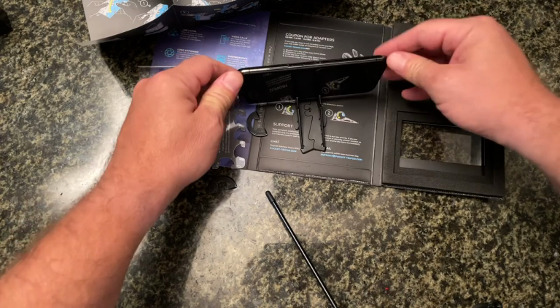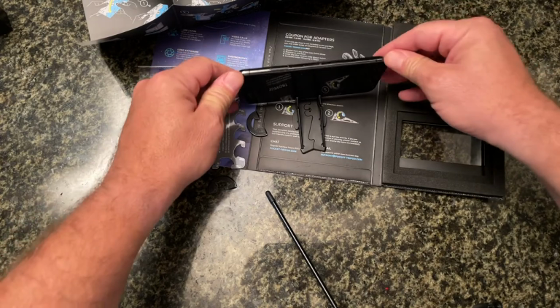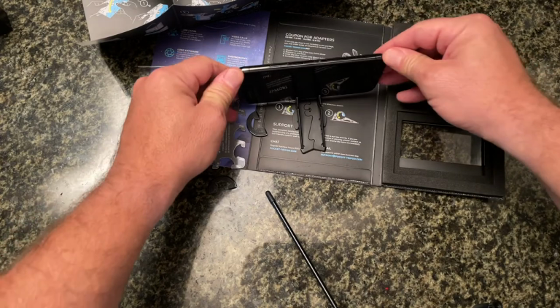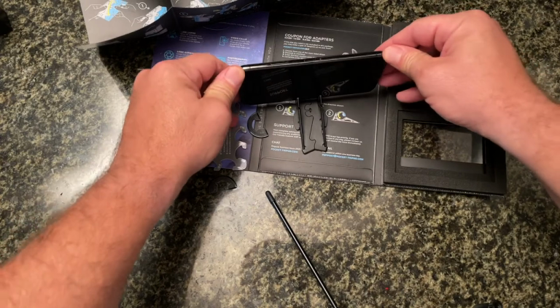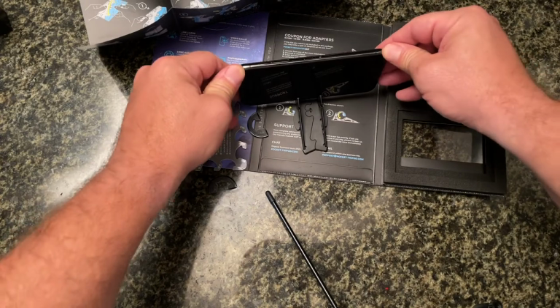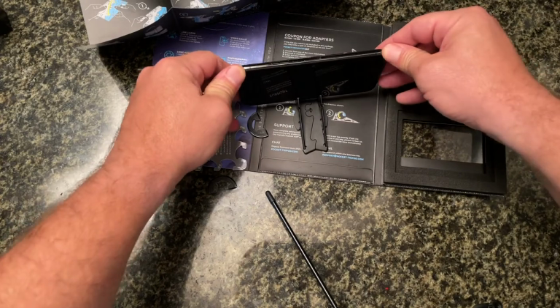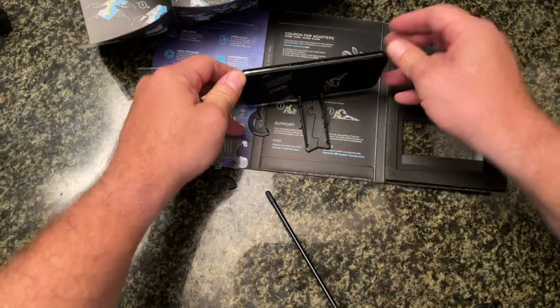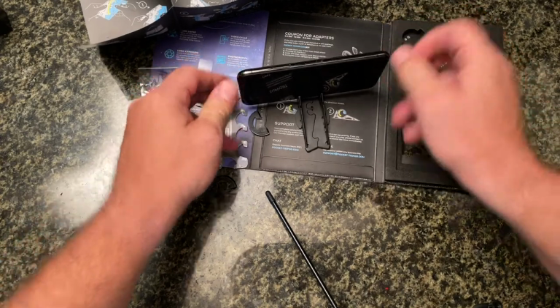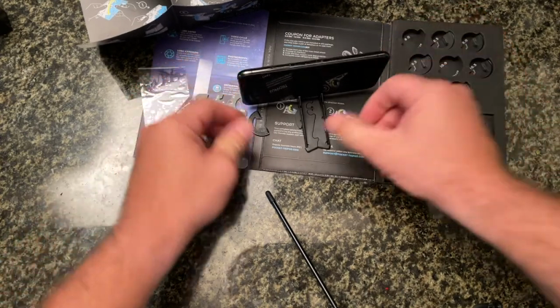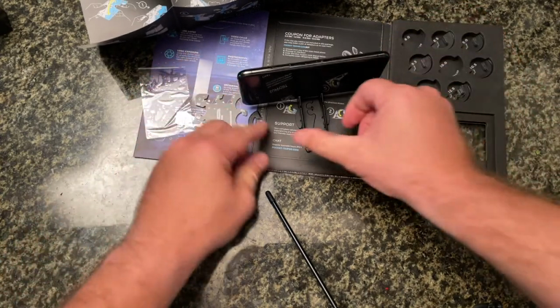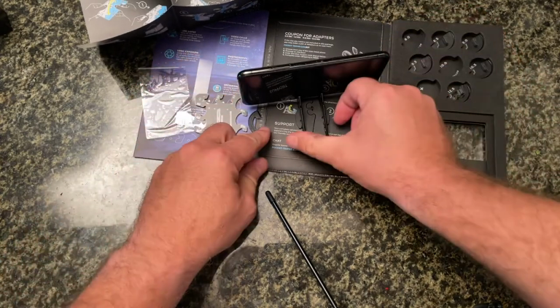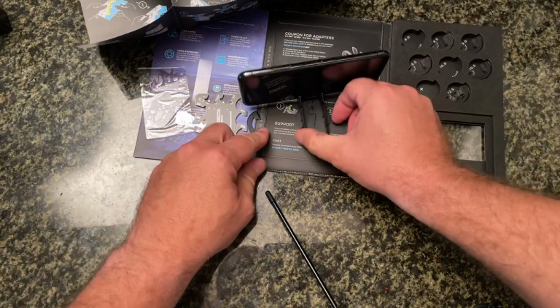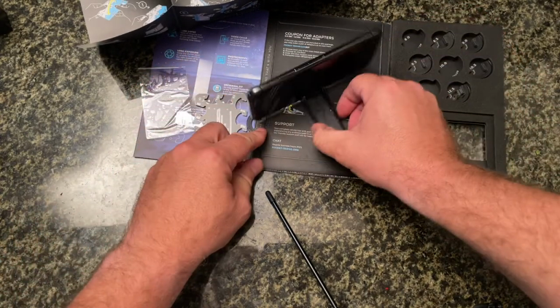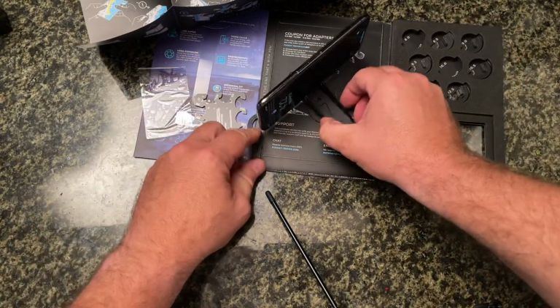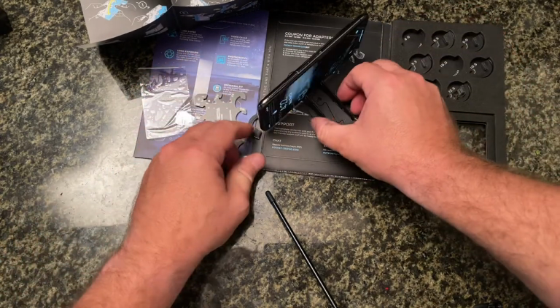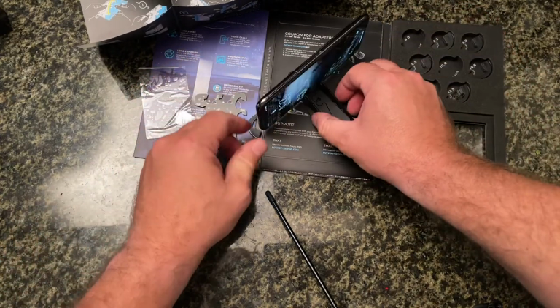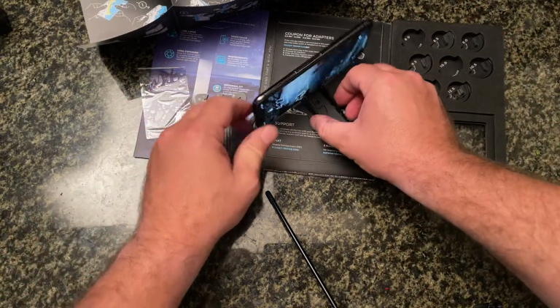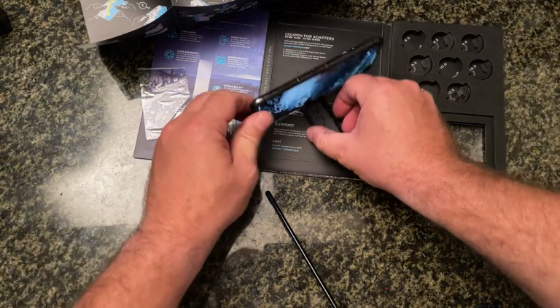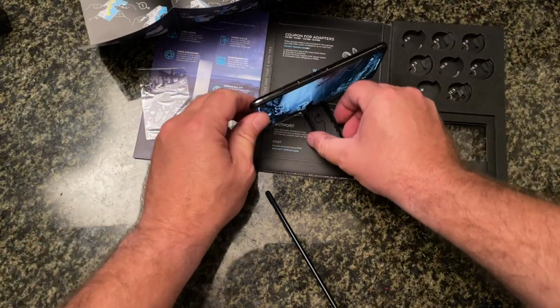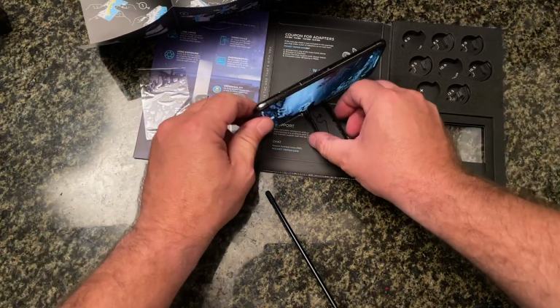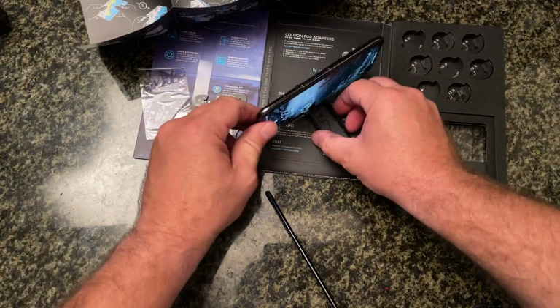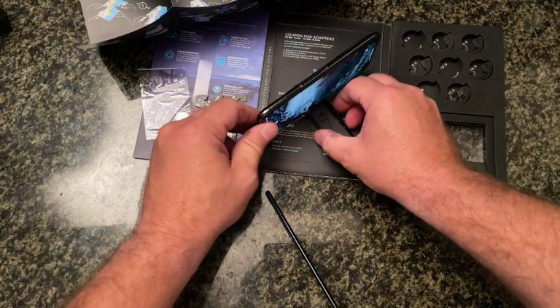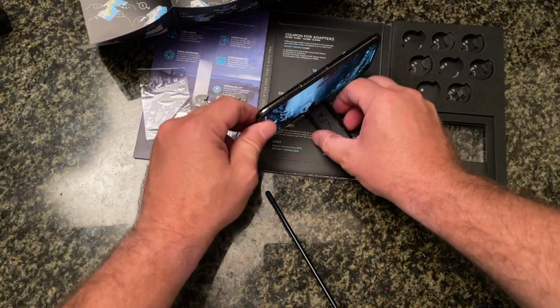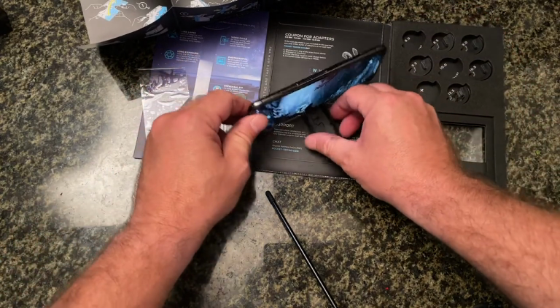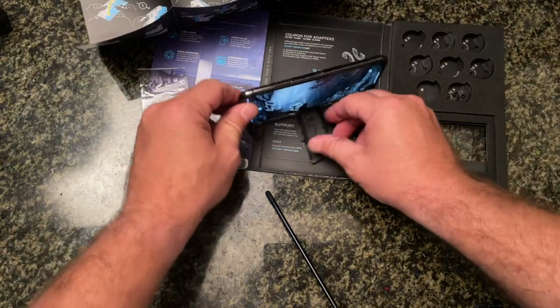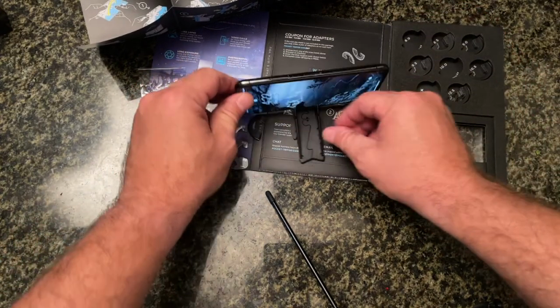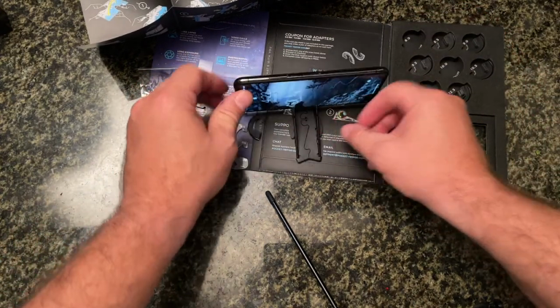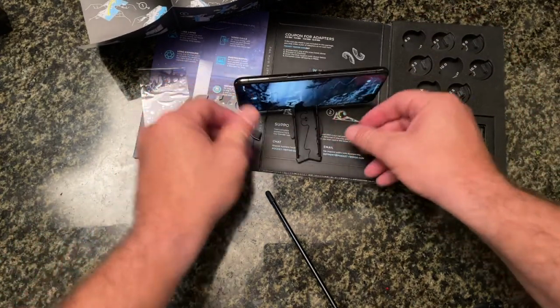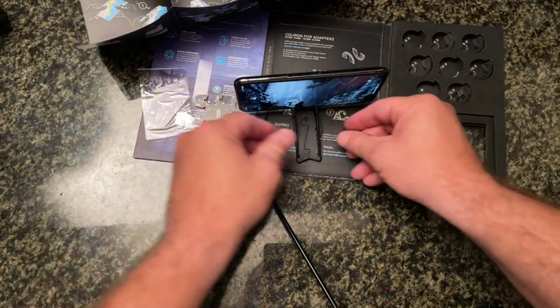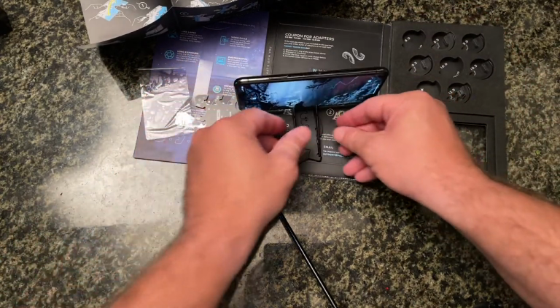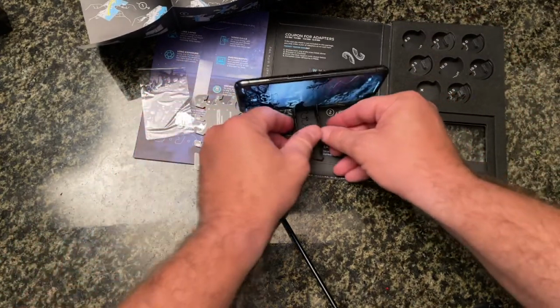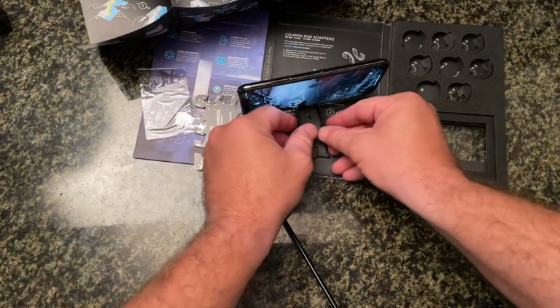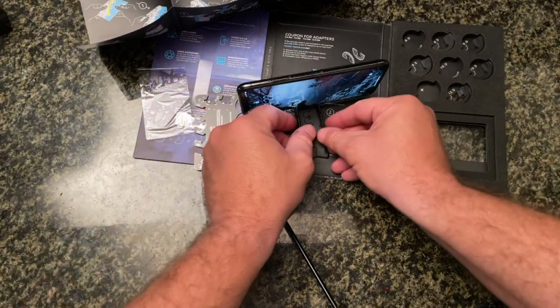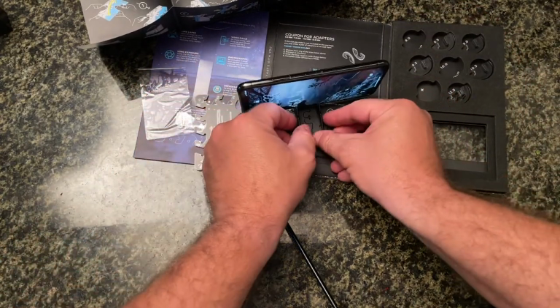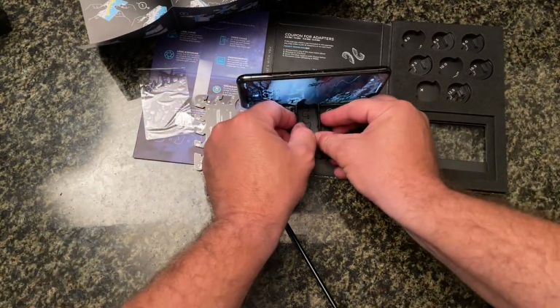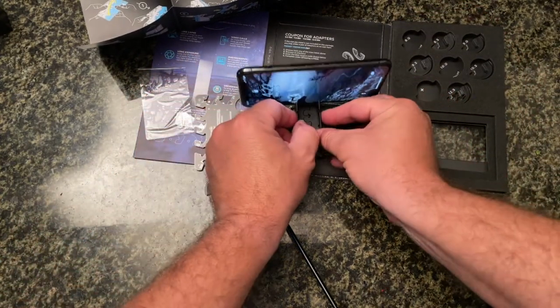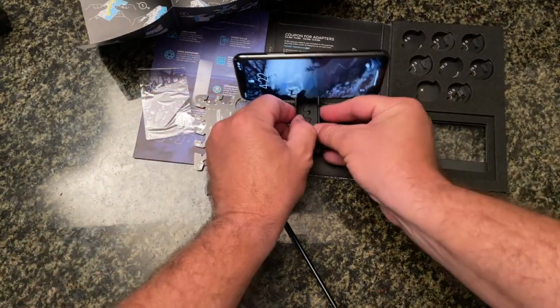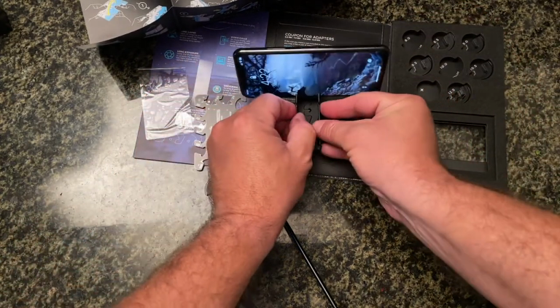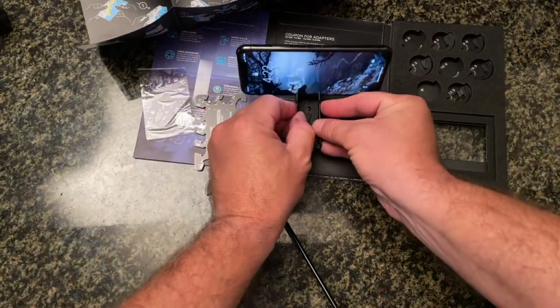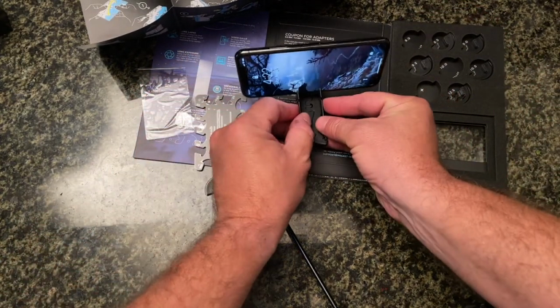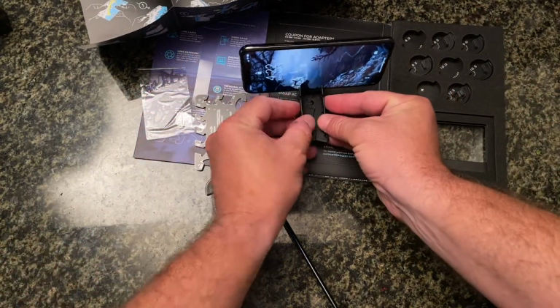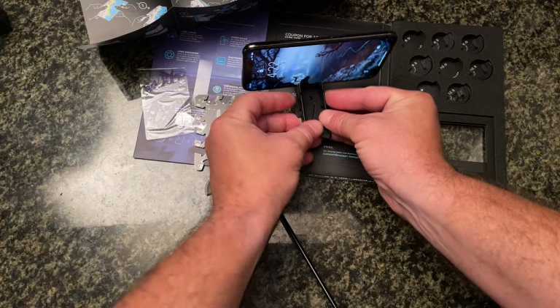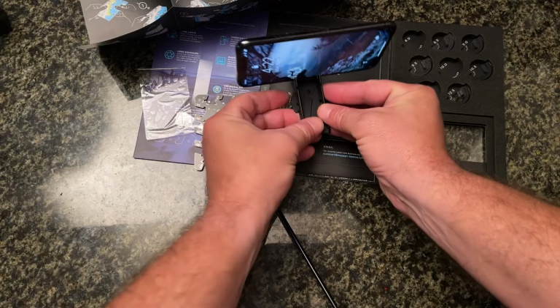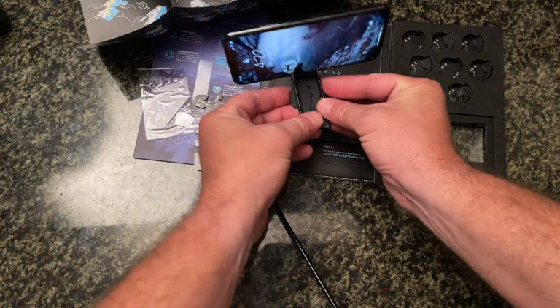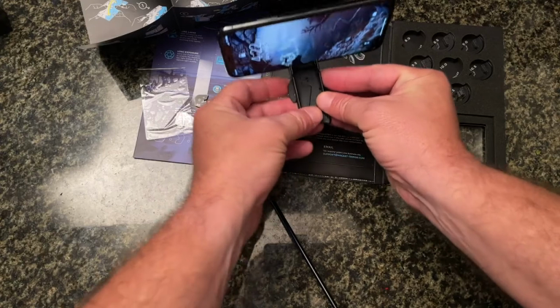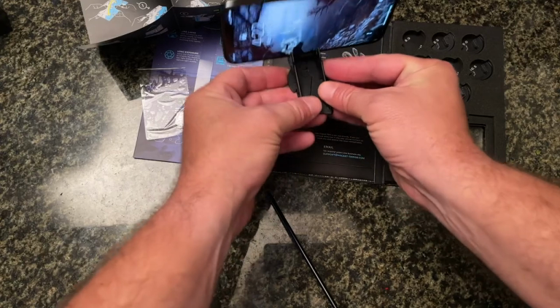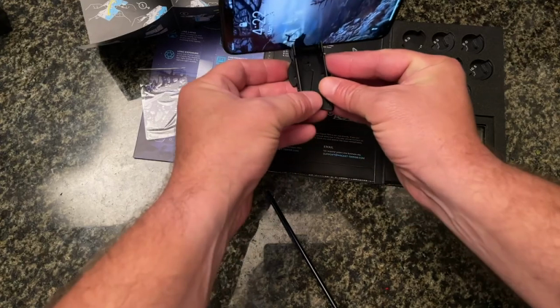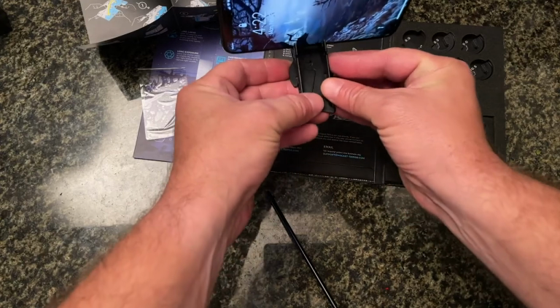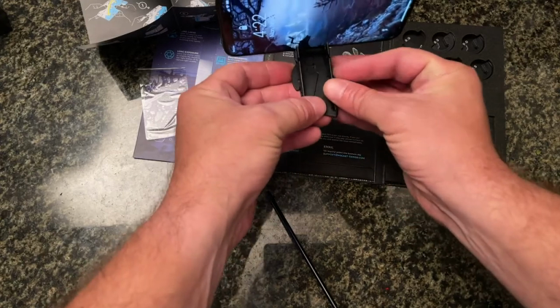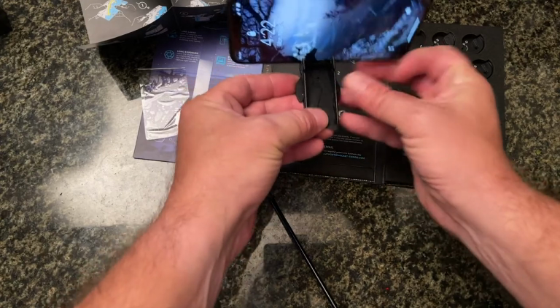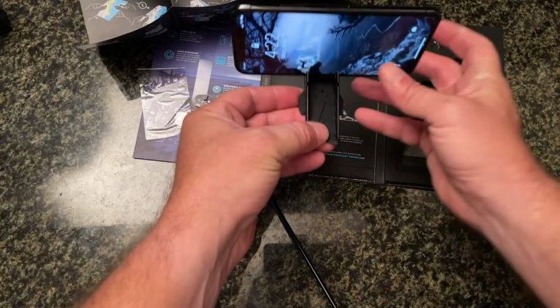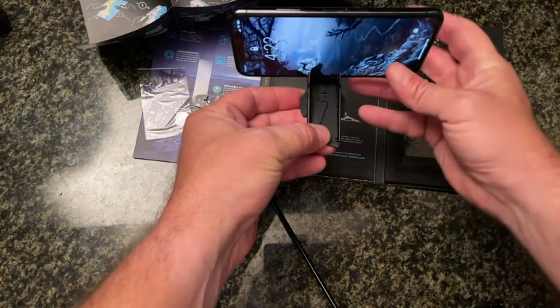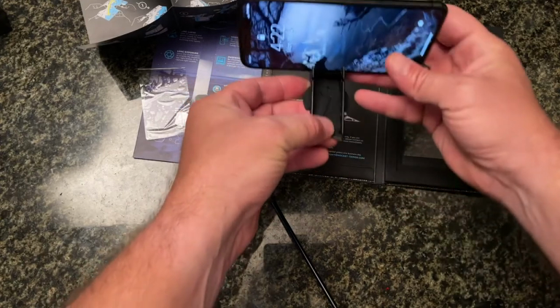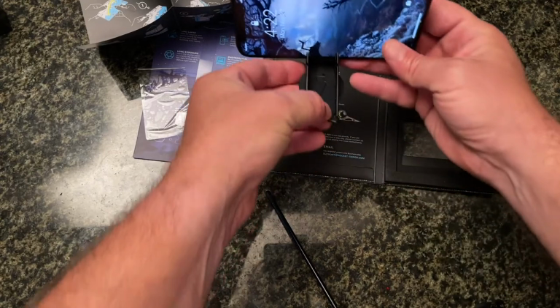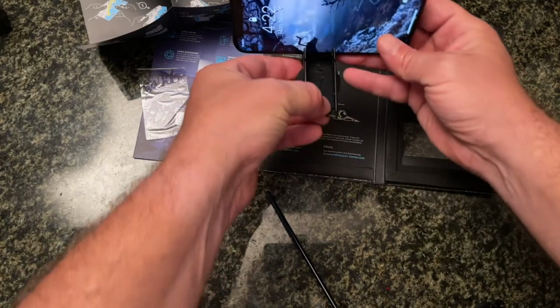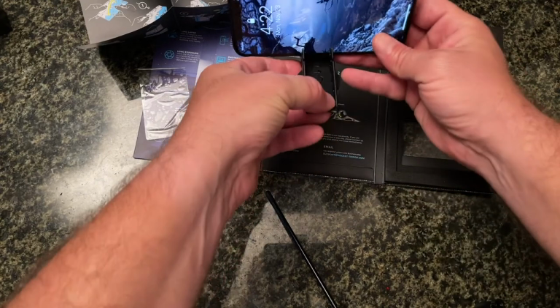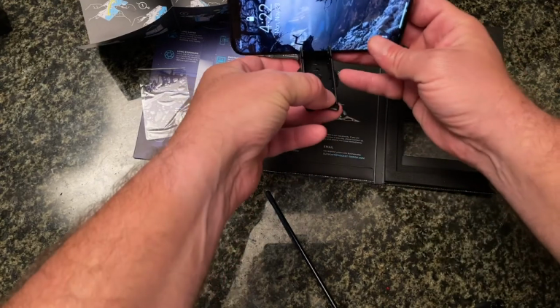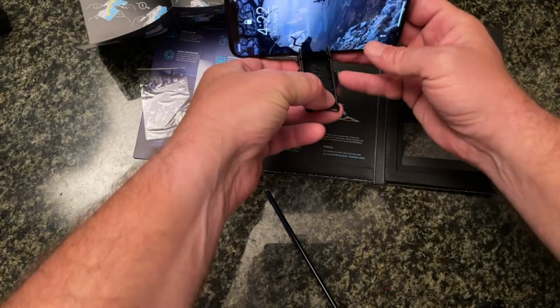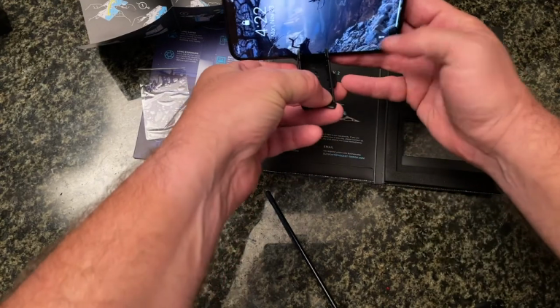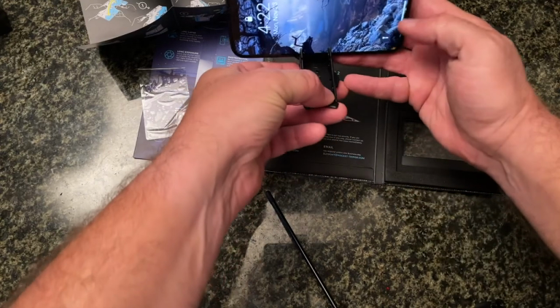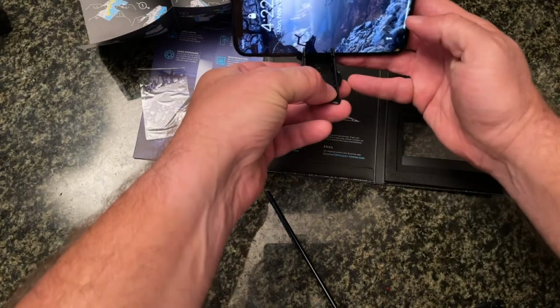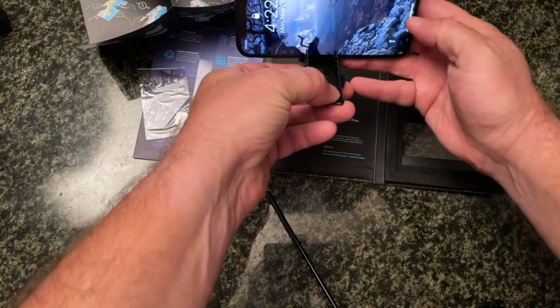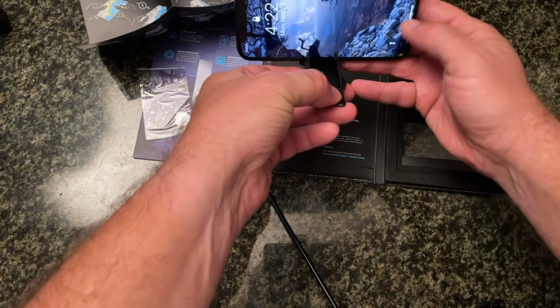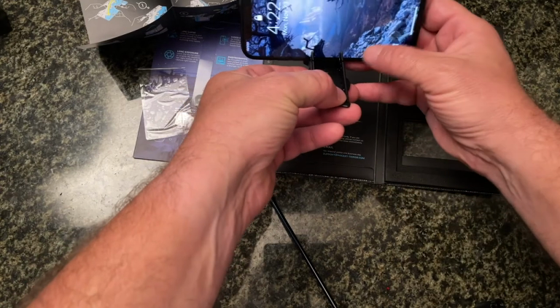Now if I want to go farther down I just have to switch those back around, but that looks pretty legit.